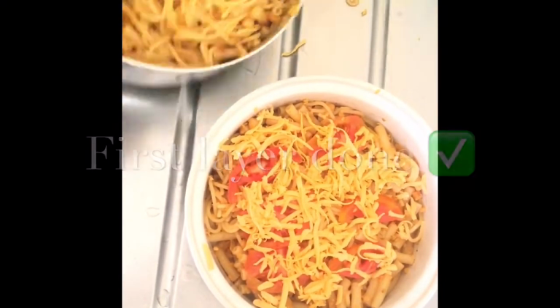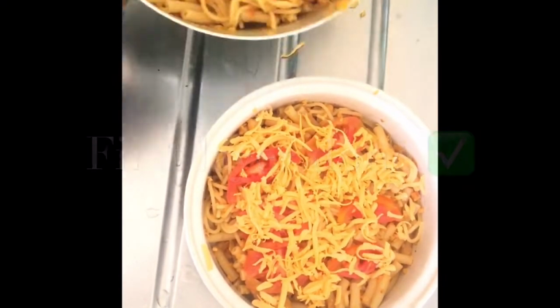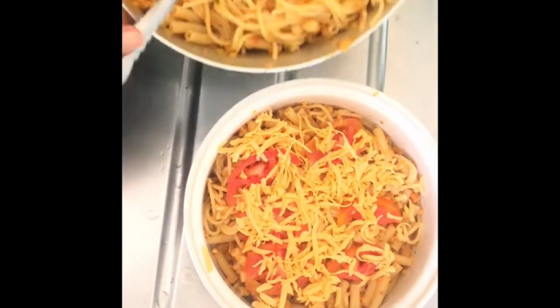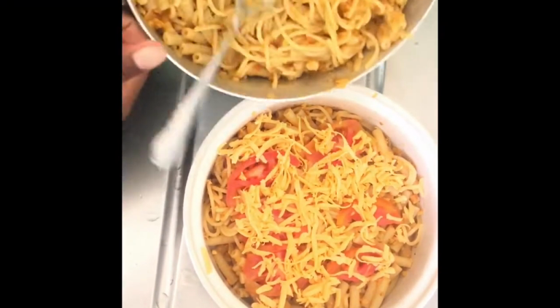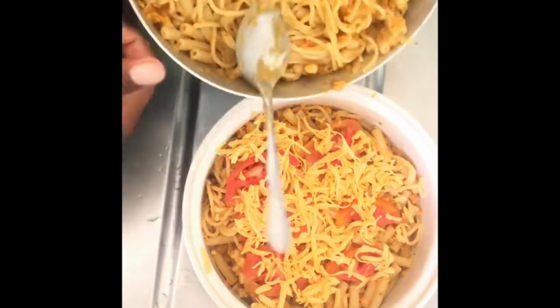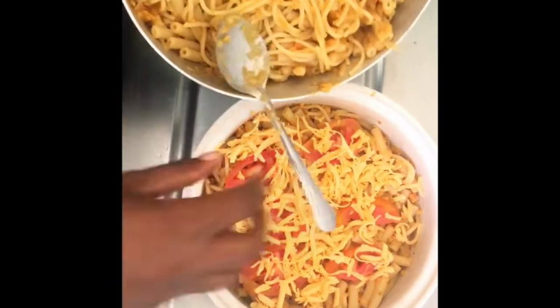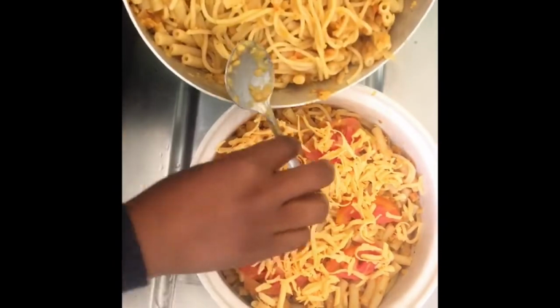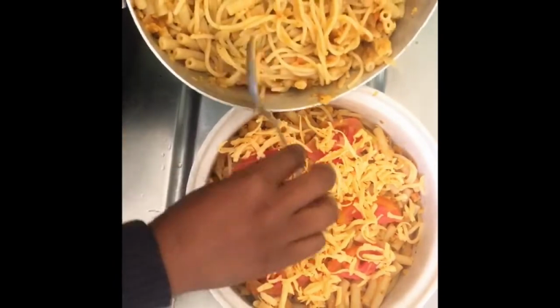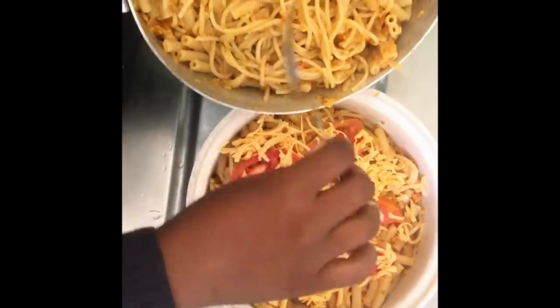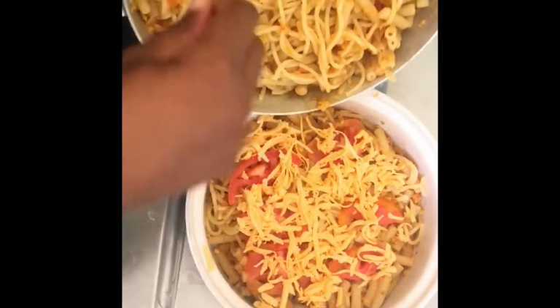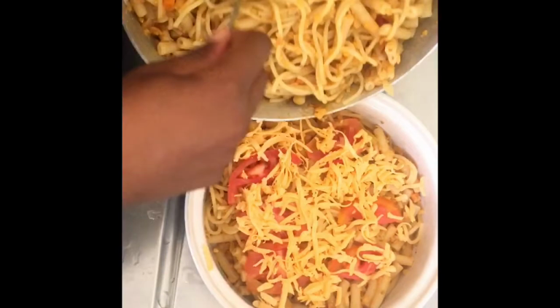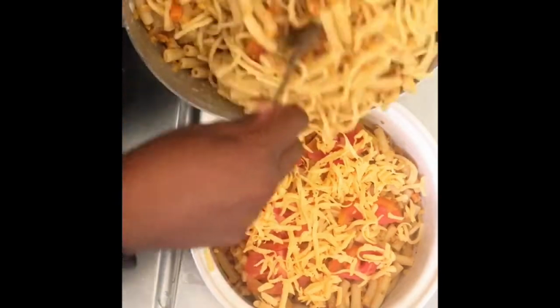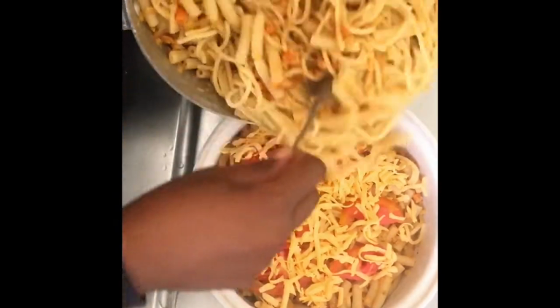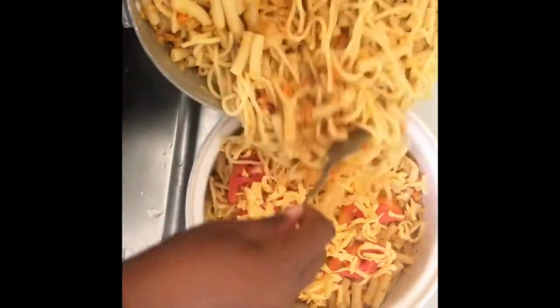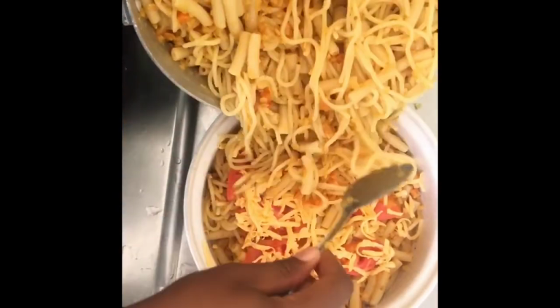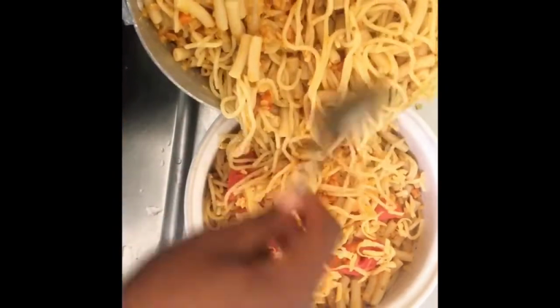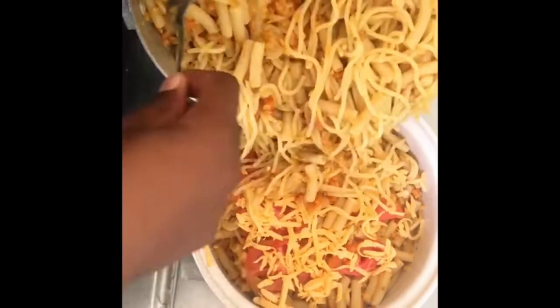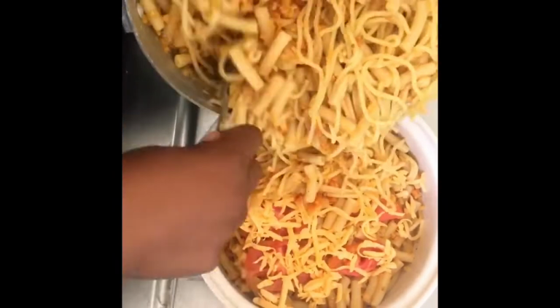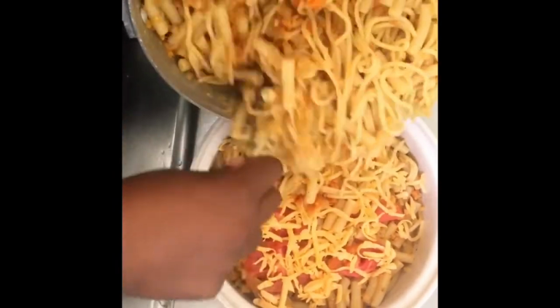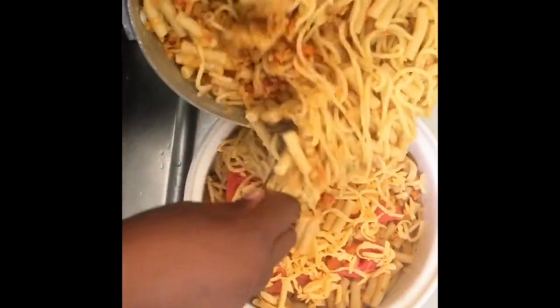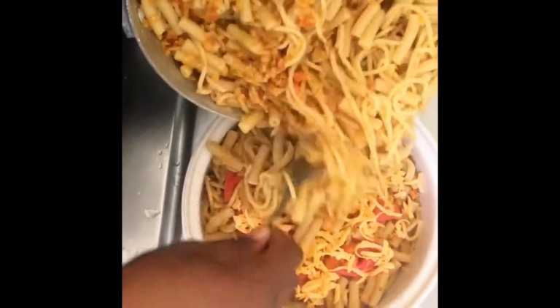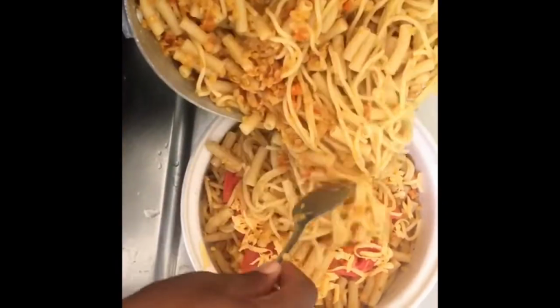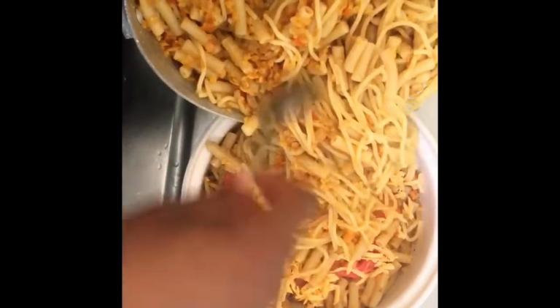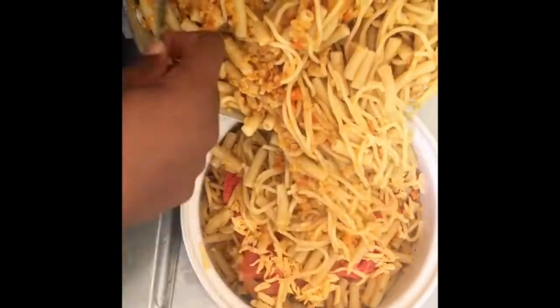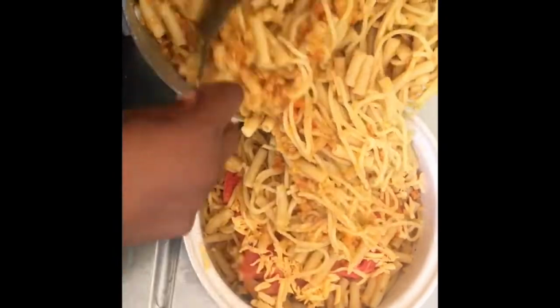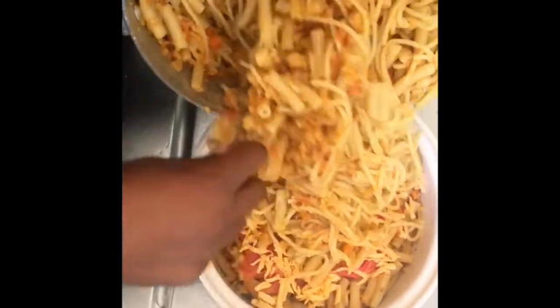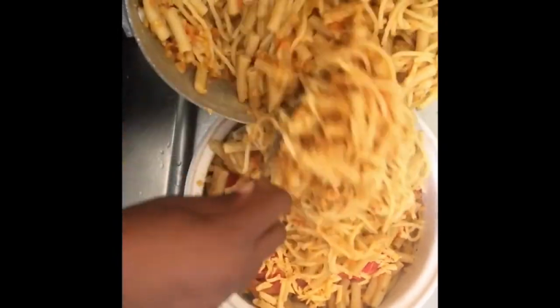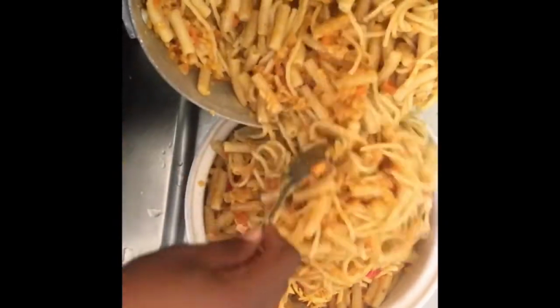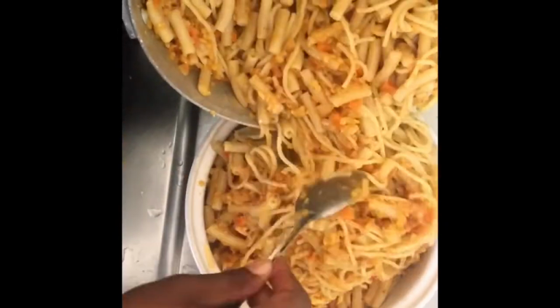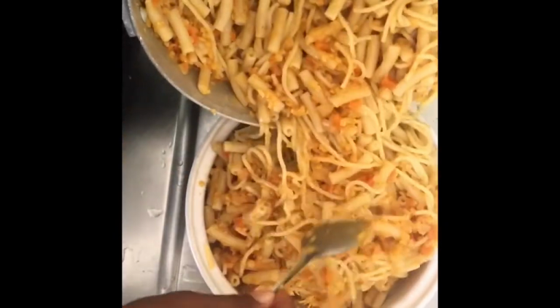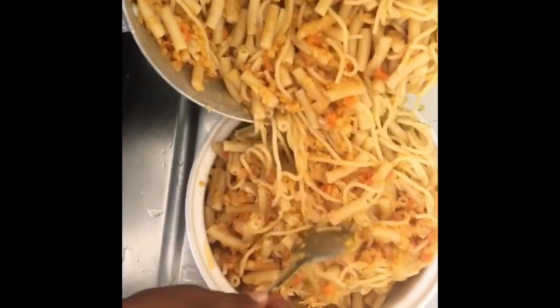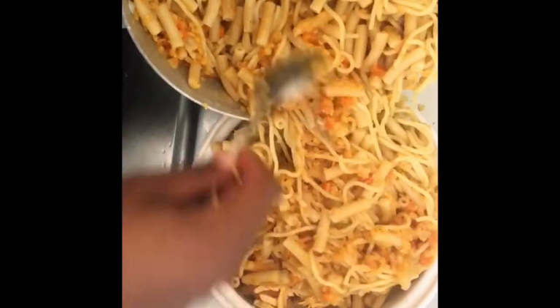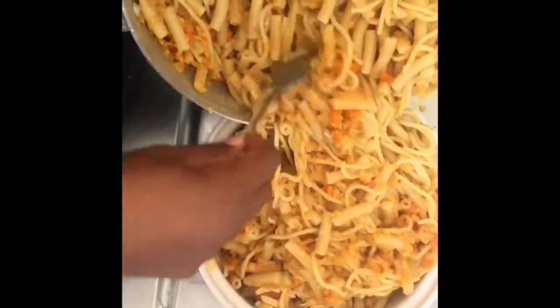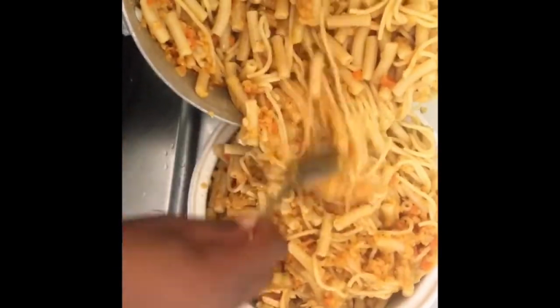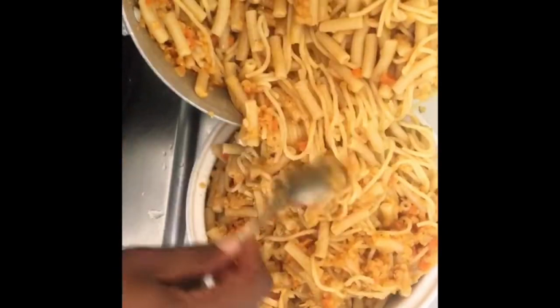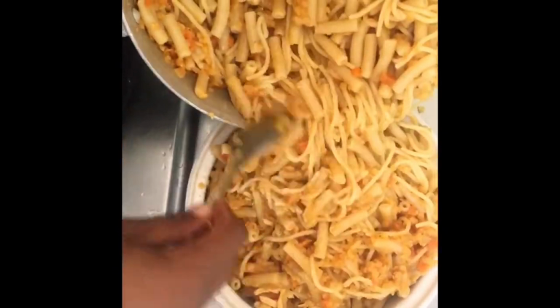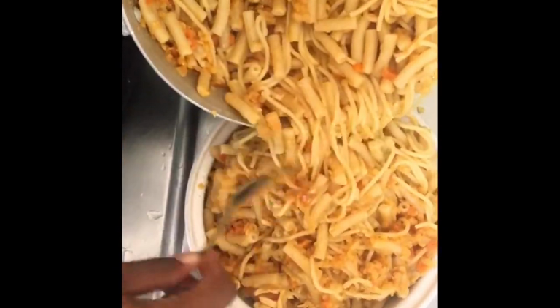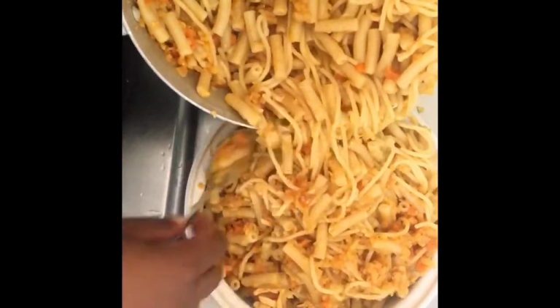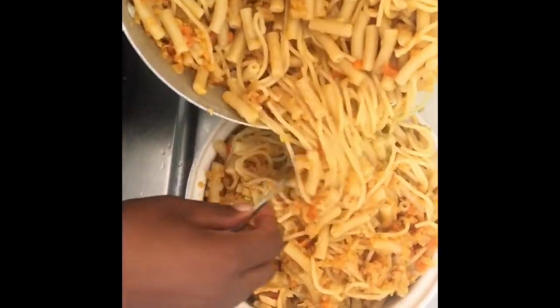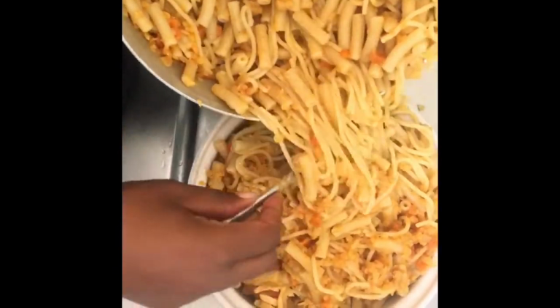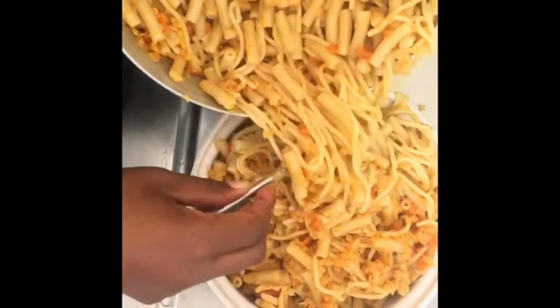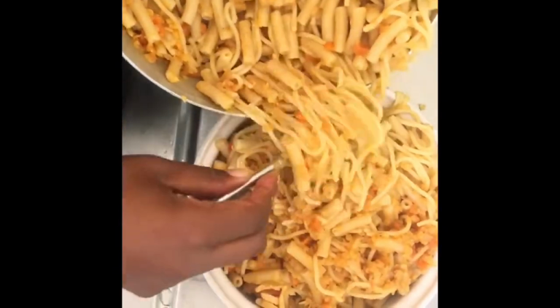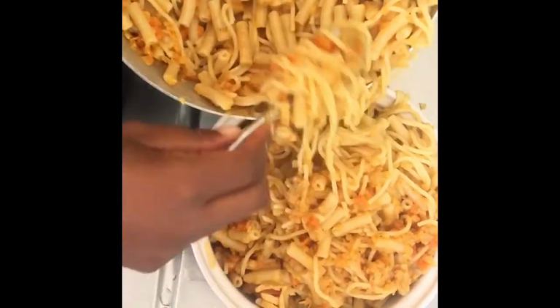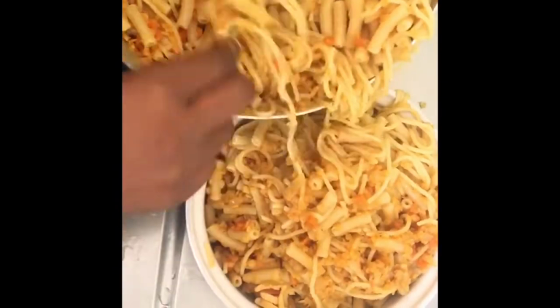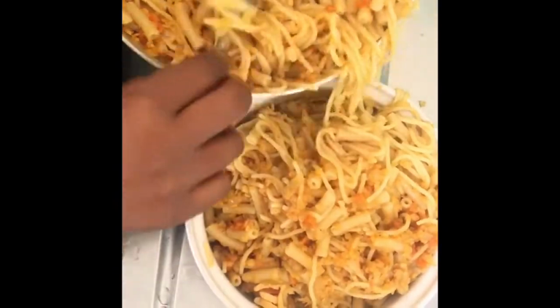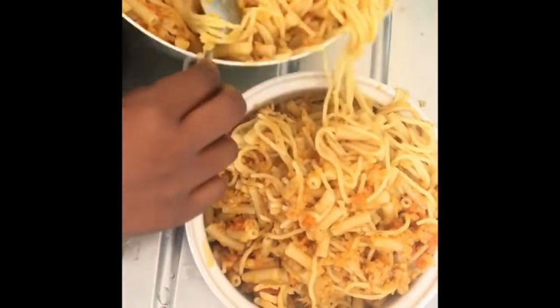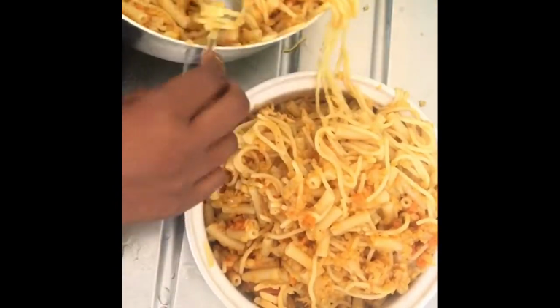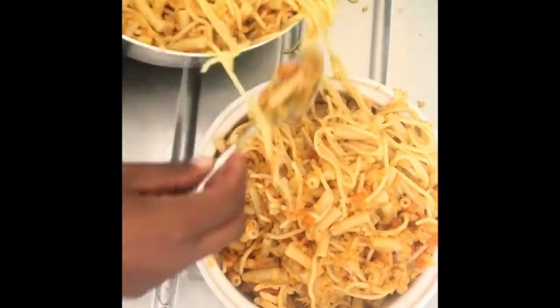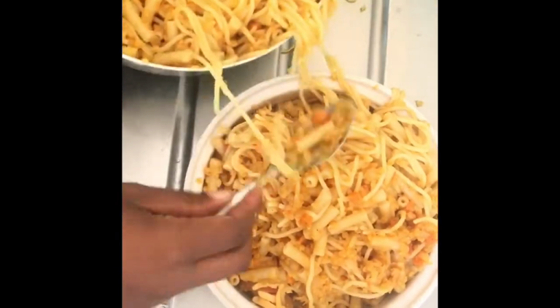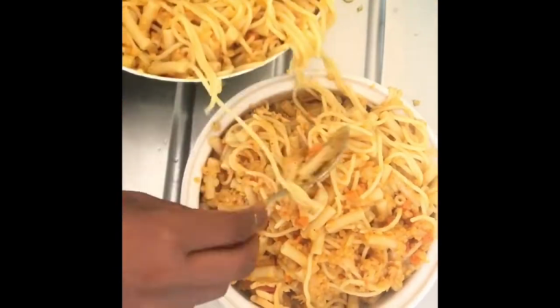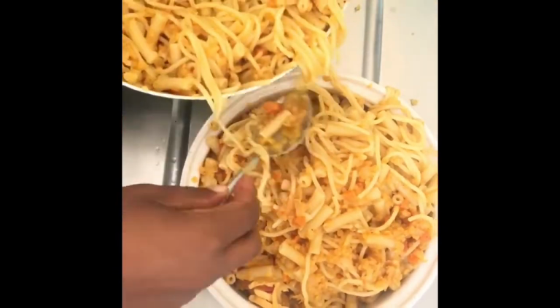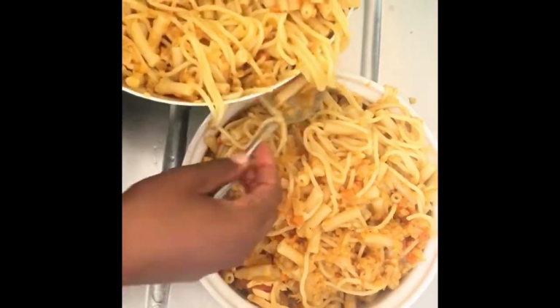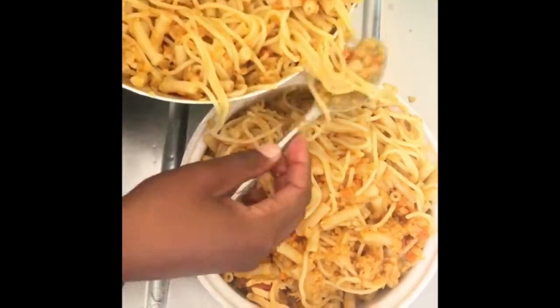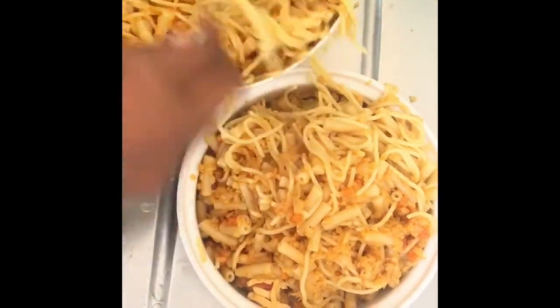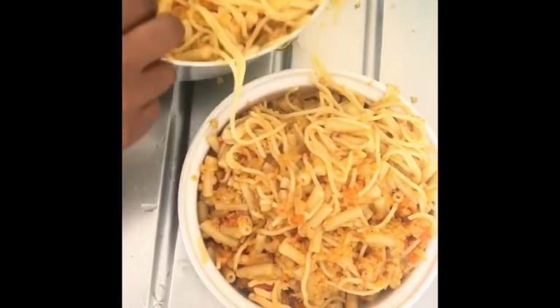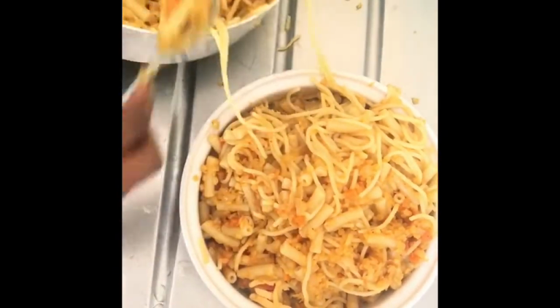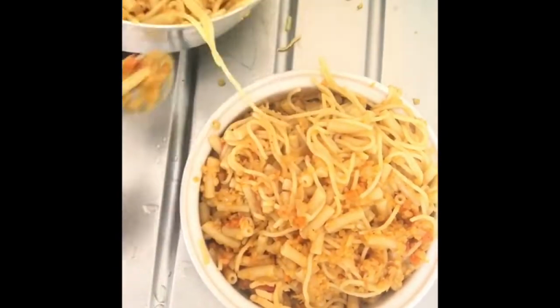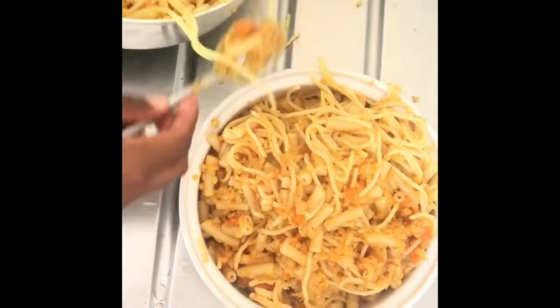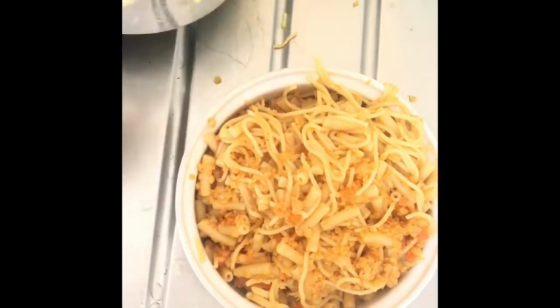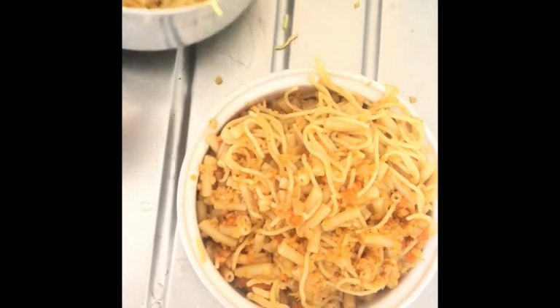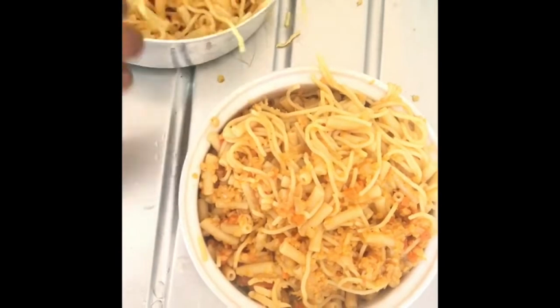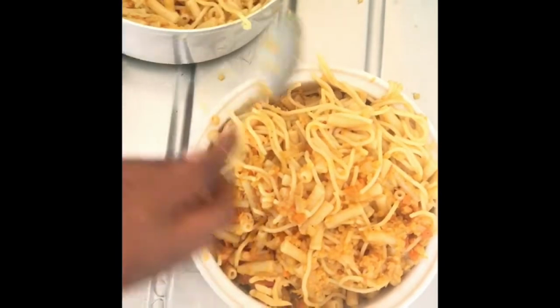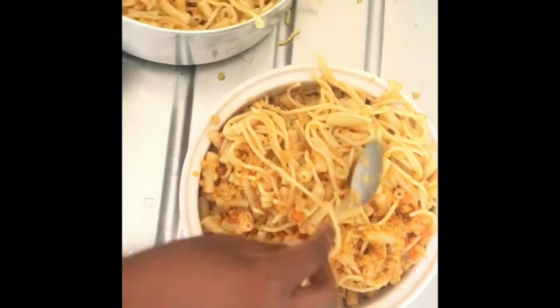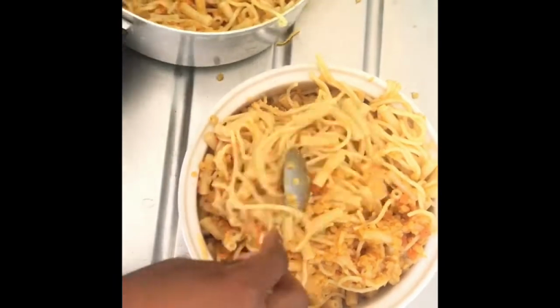This dish tasted lovely with and without the cheese, so the cheese is optional.